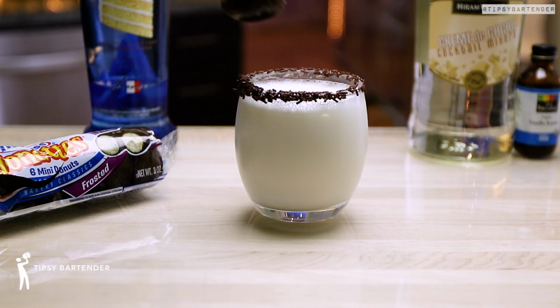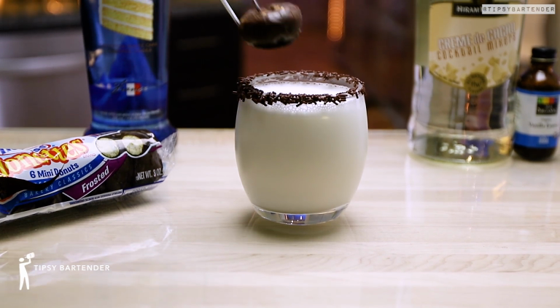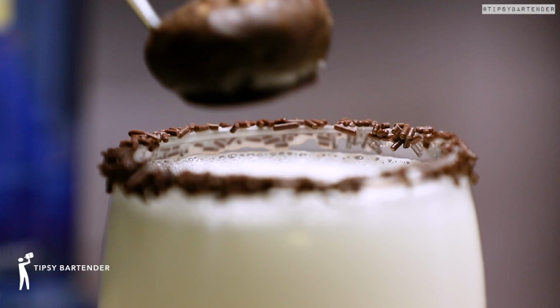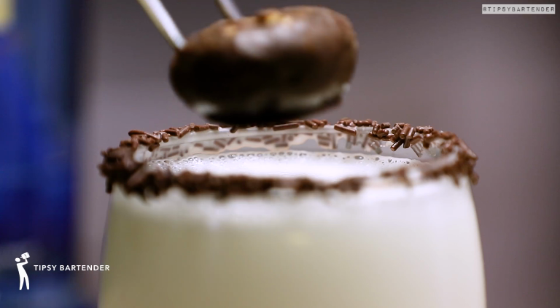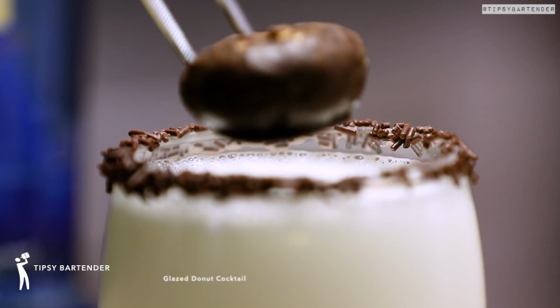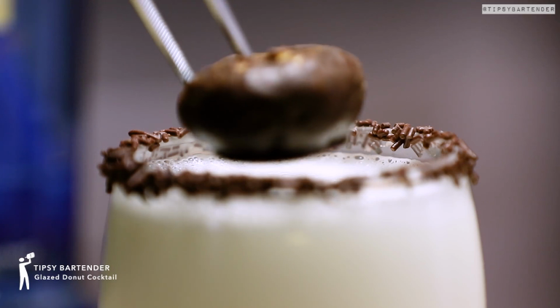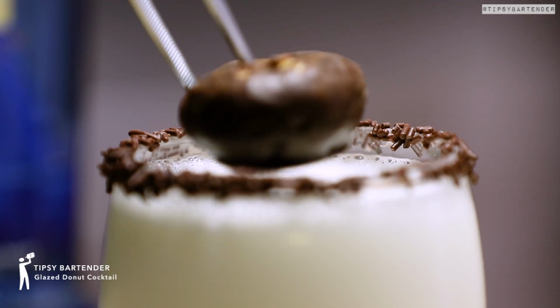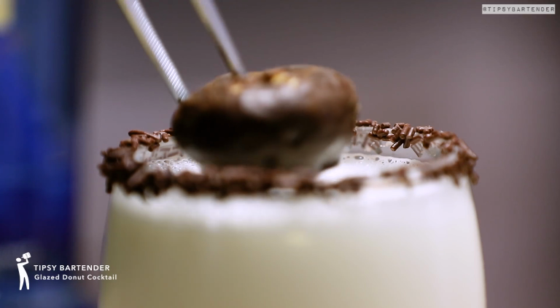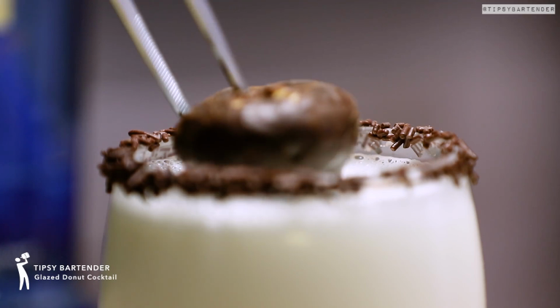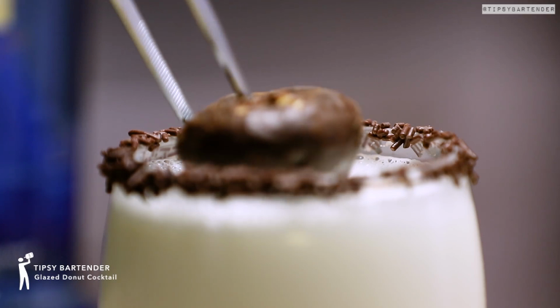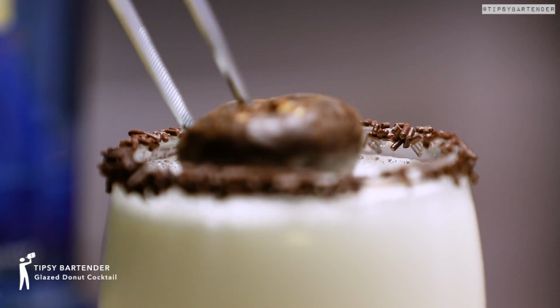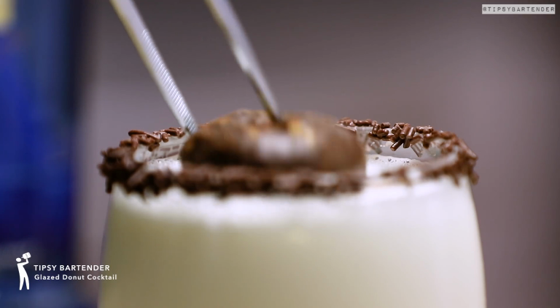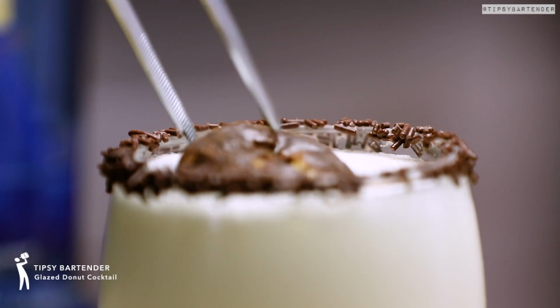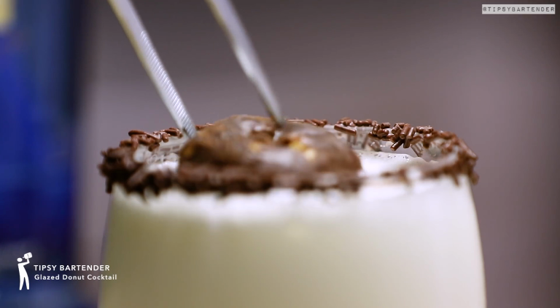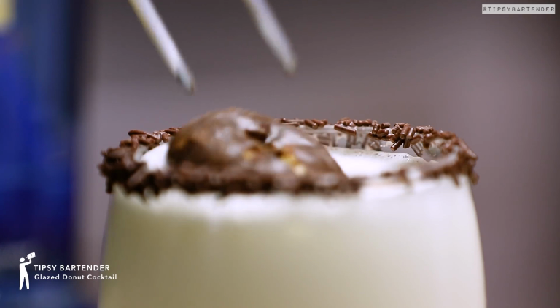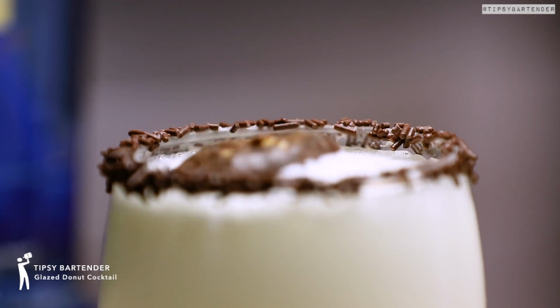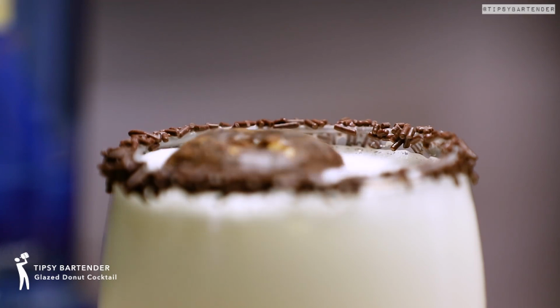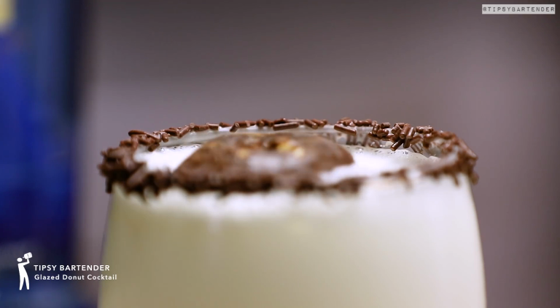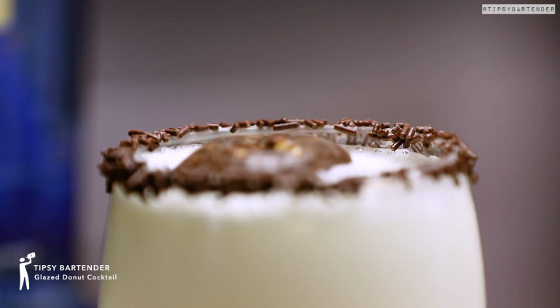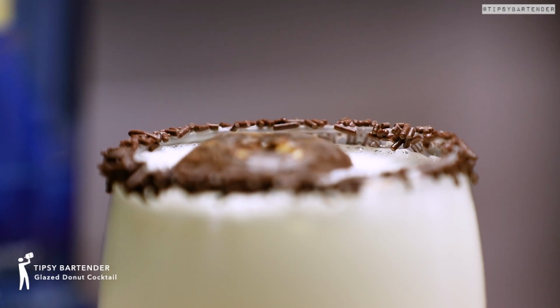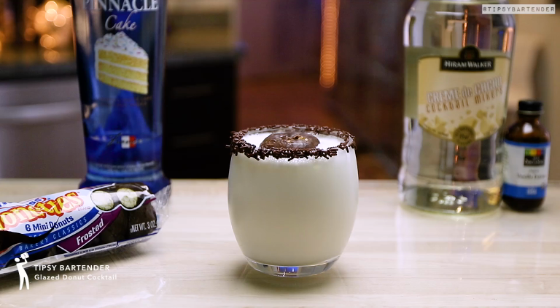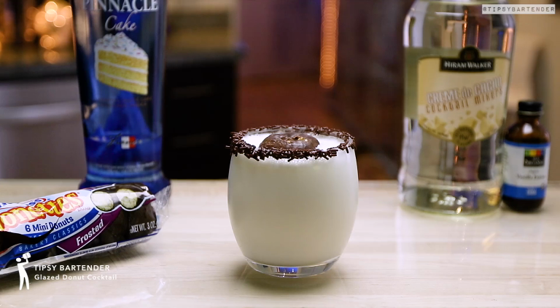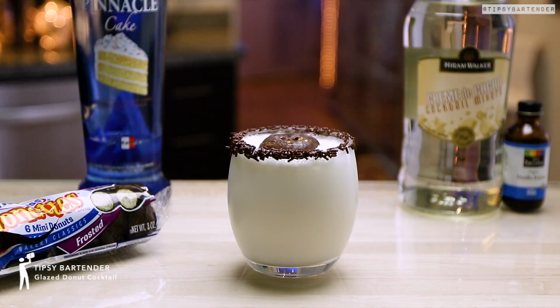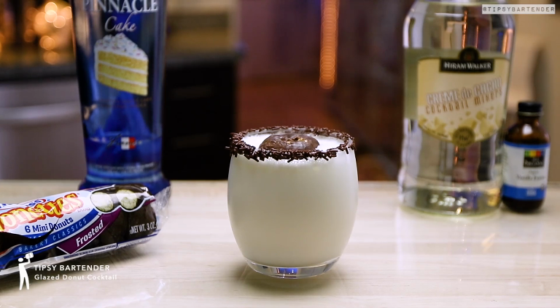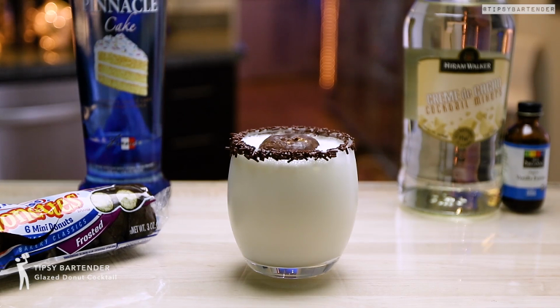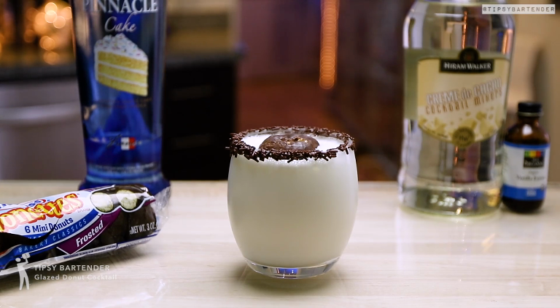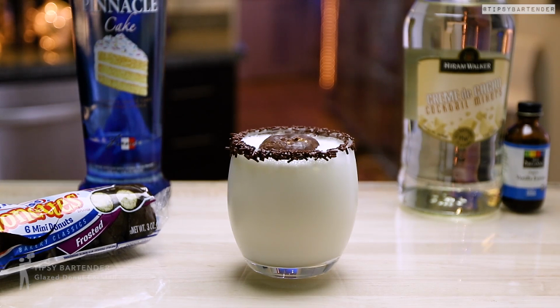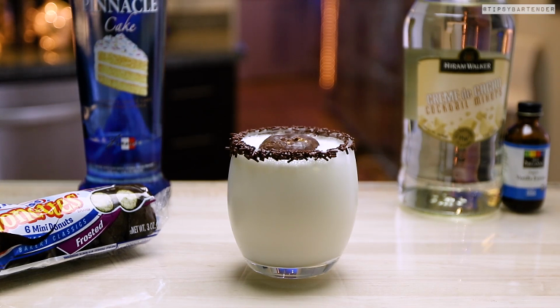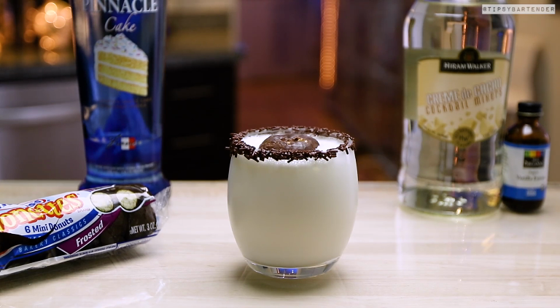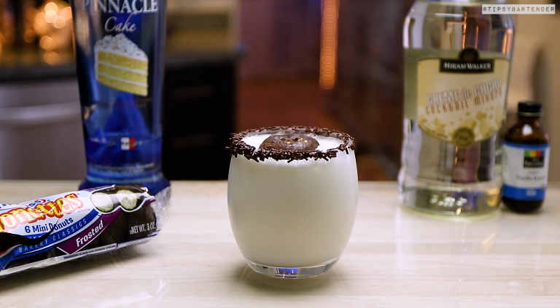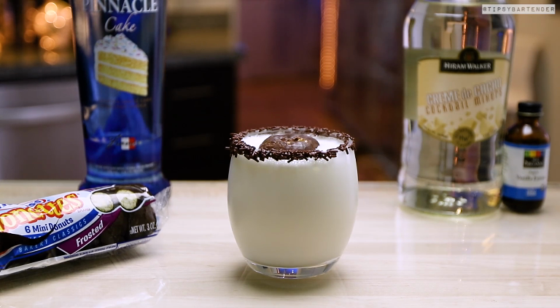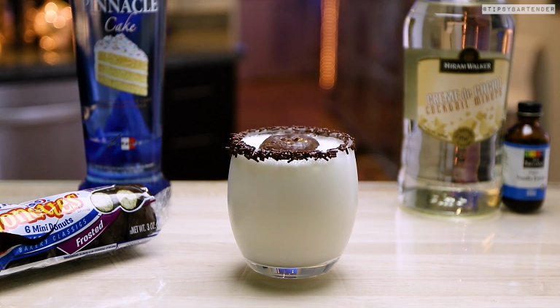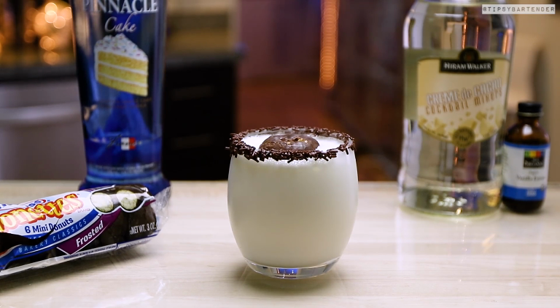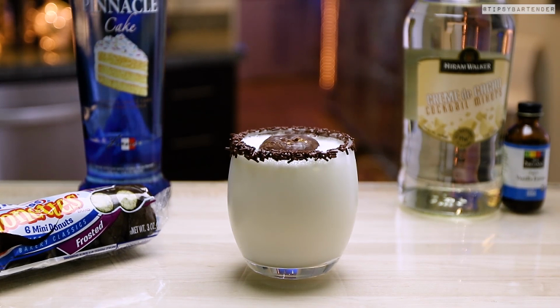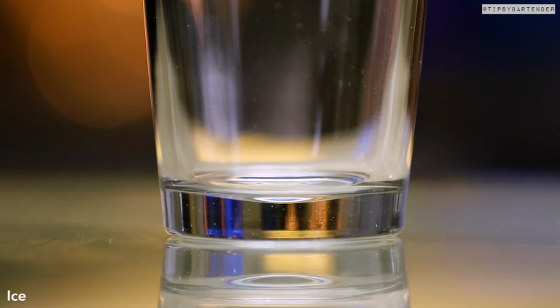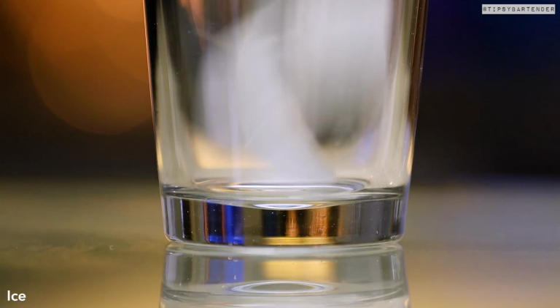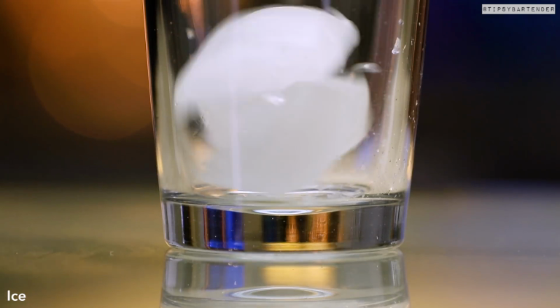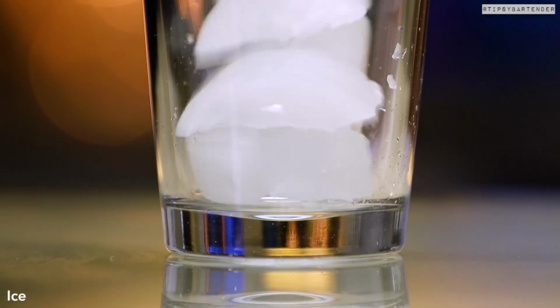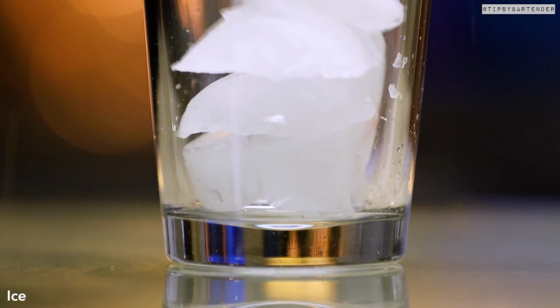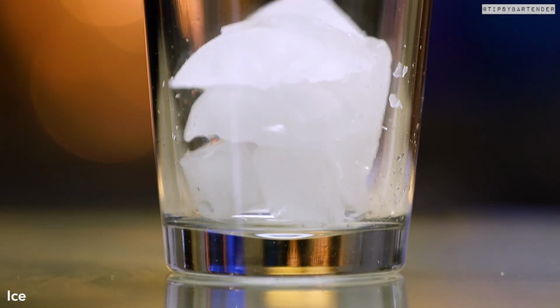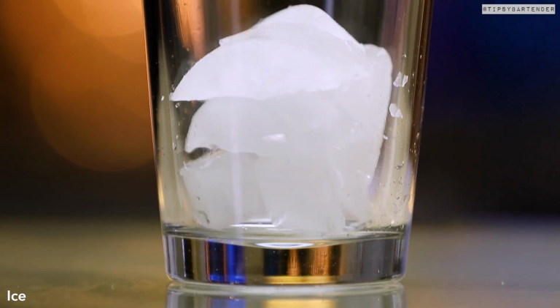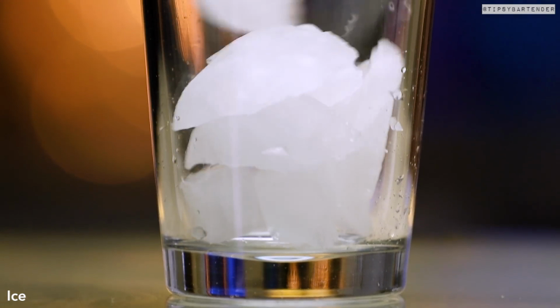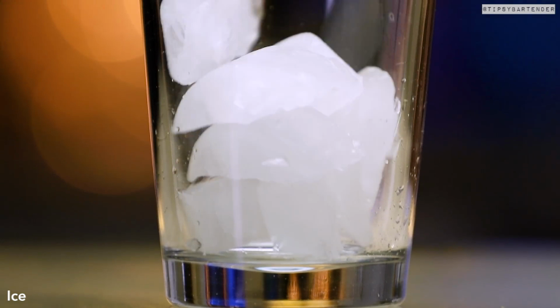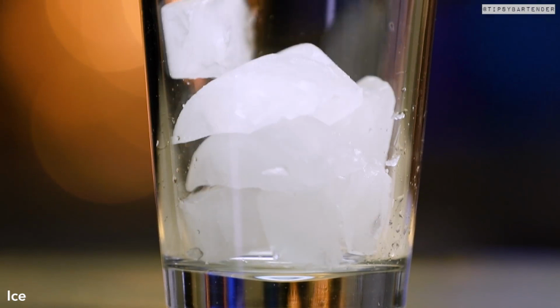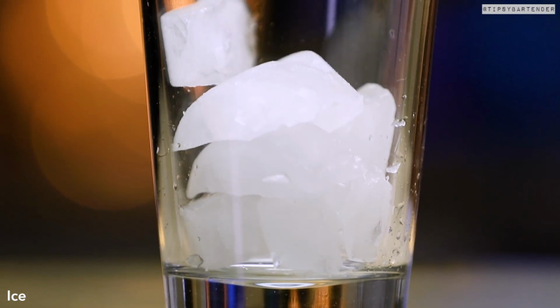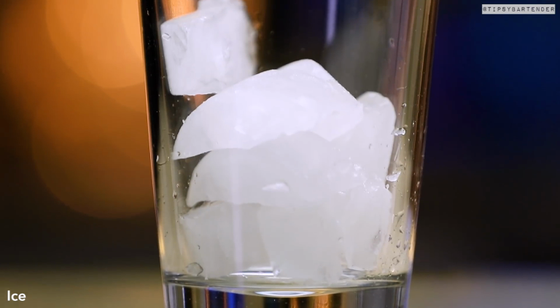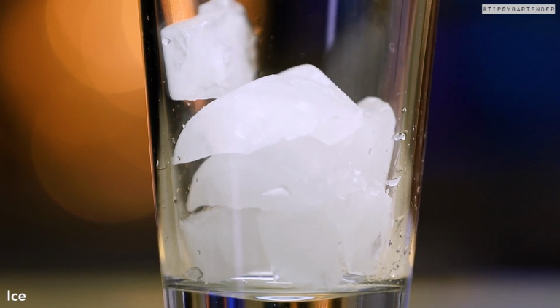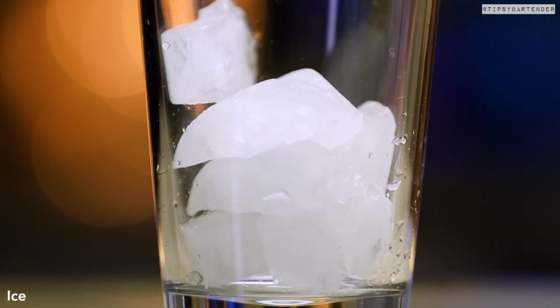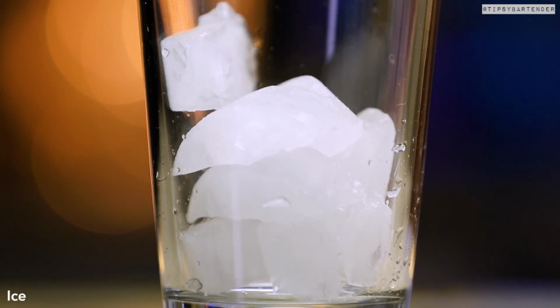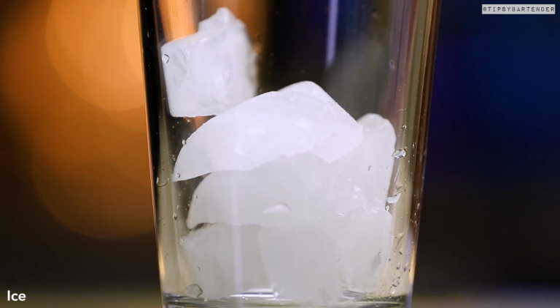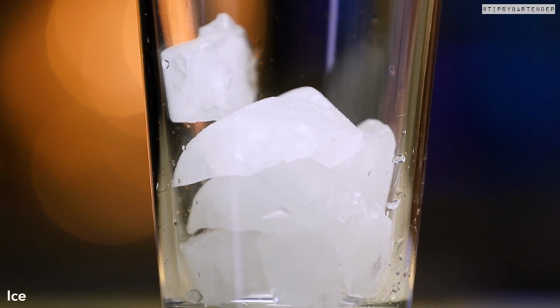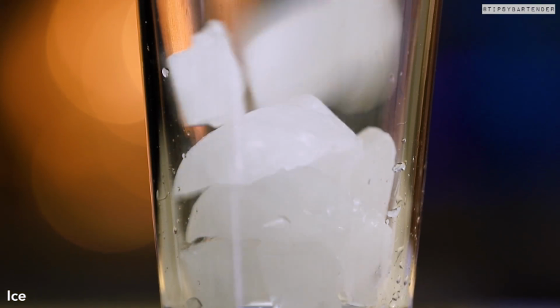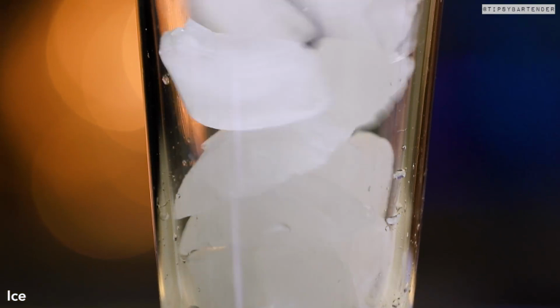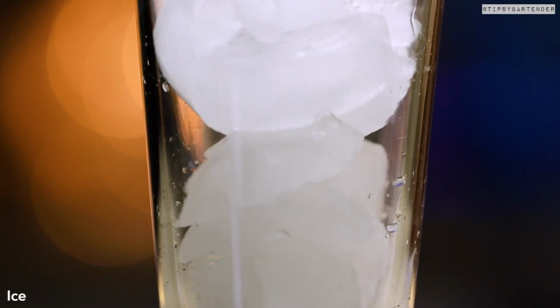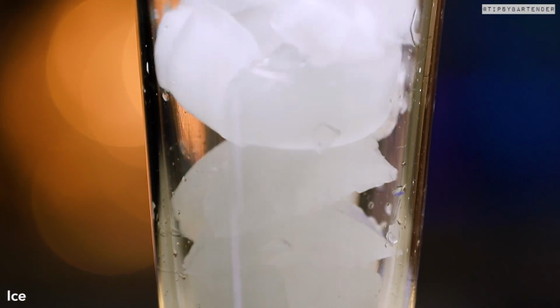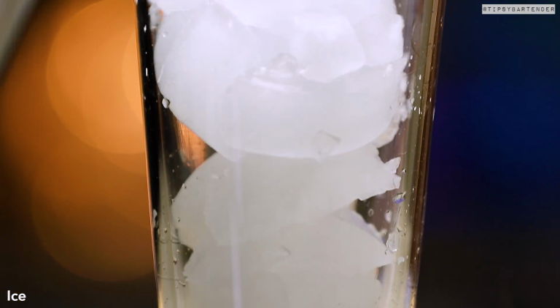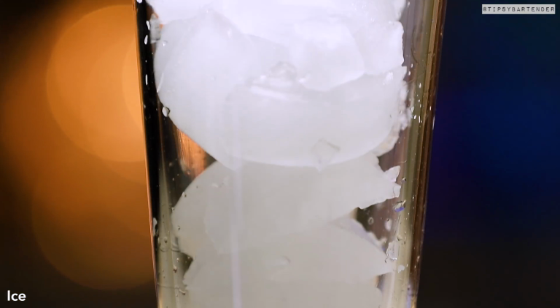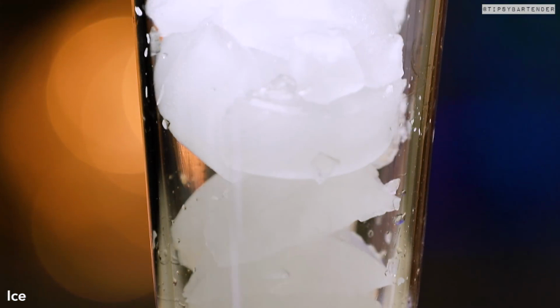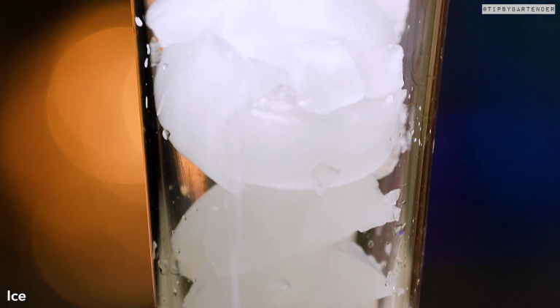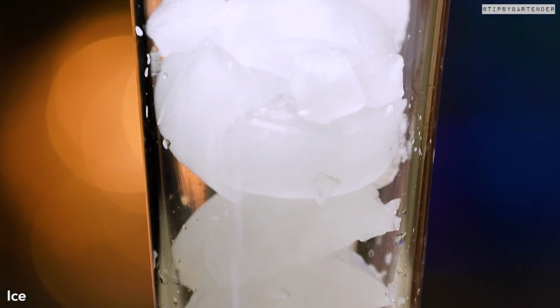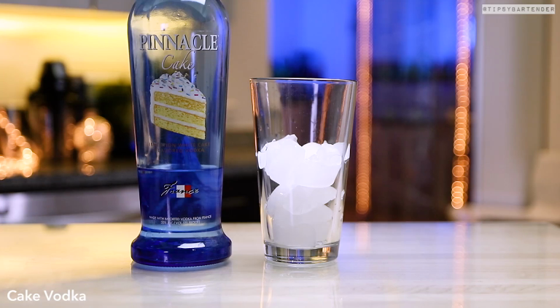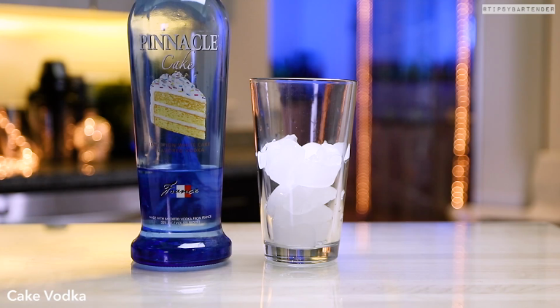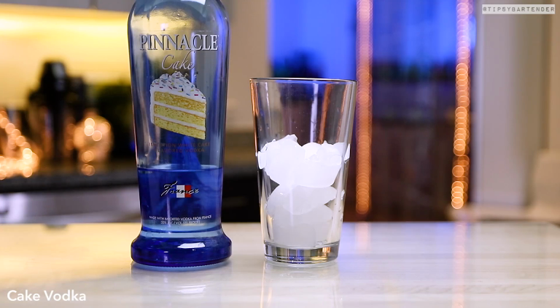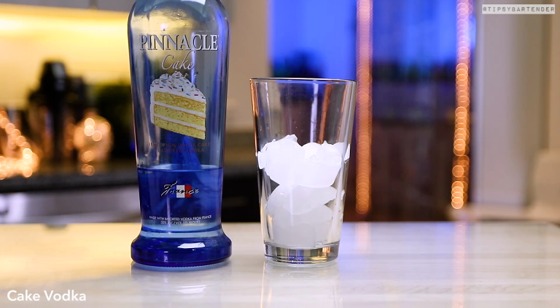The Glazed Donut Cocktail. I know y'all going, wait a minute — did you just put a donut in there? Just sit back, relax, and watch.